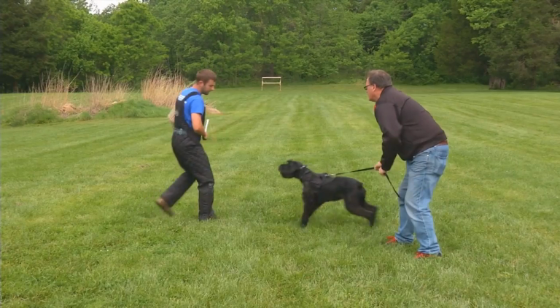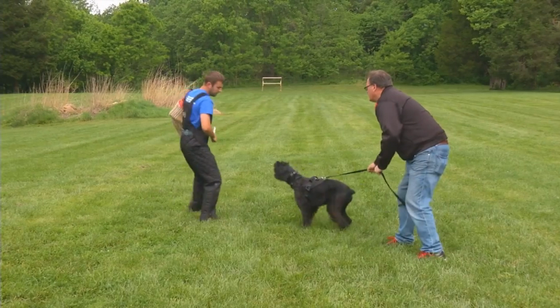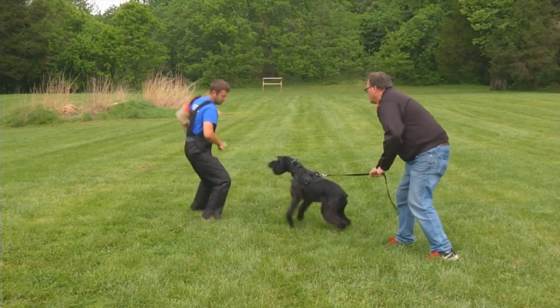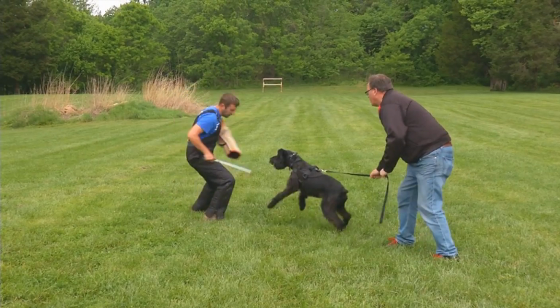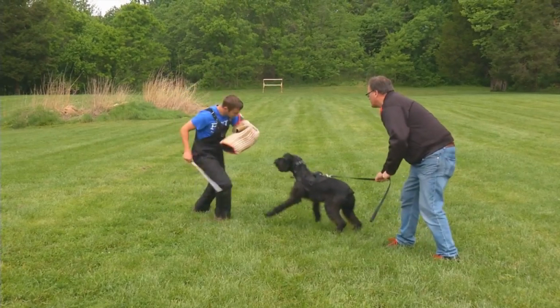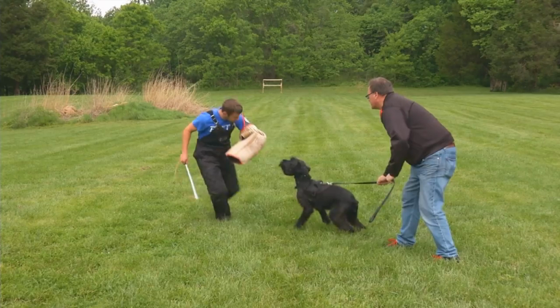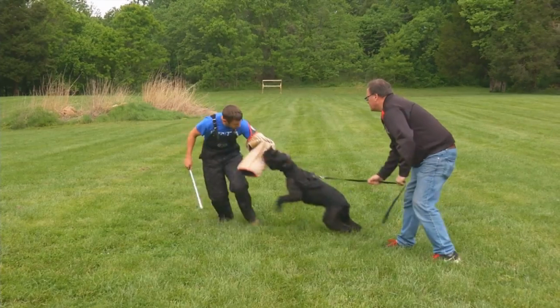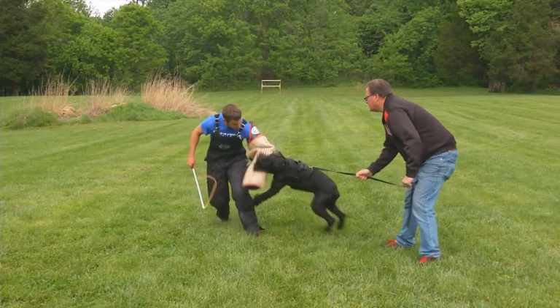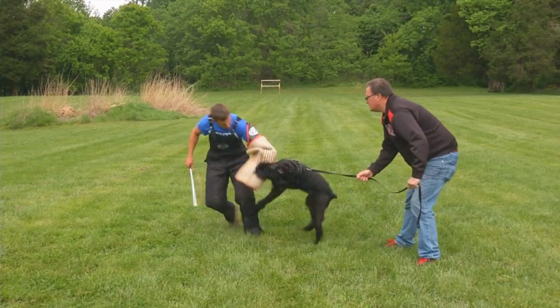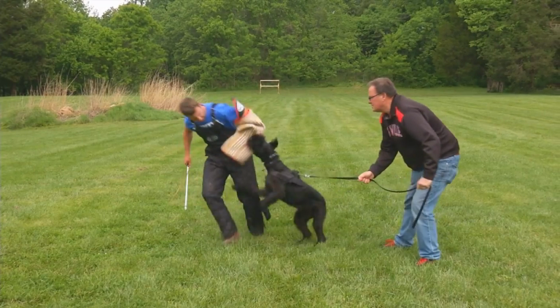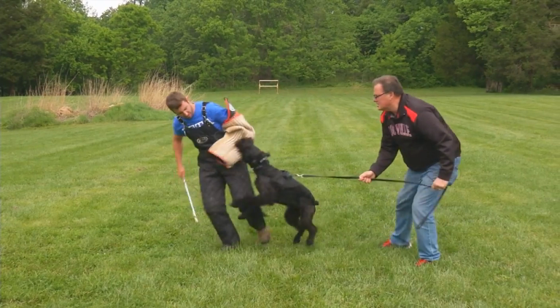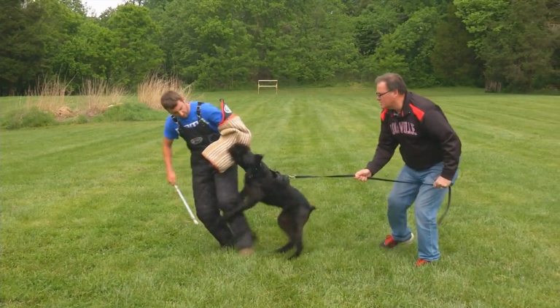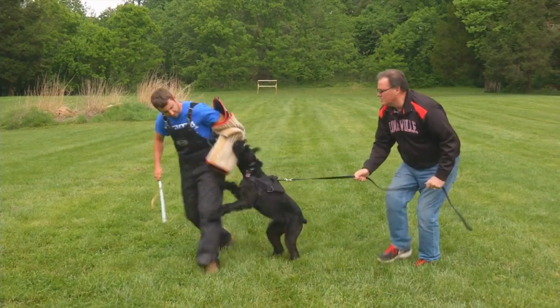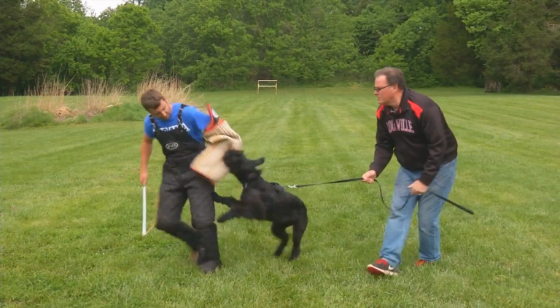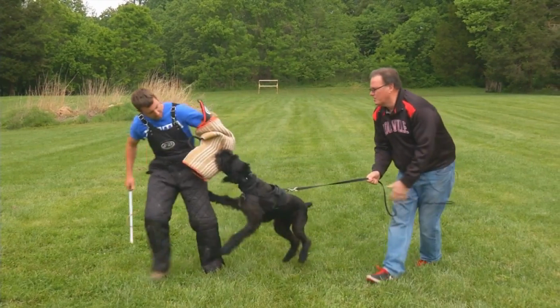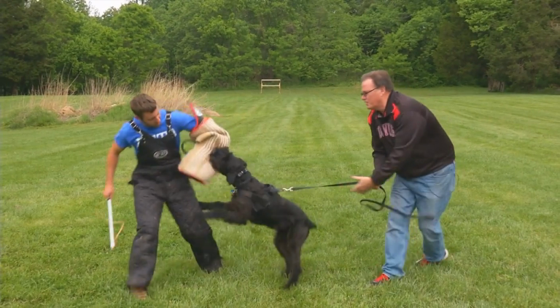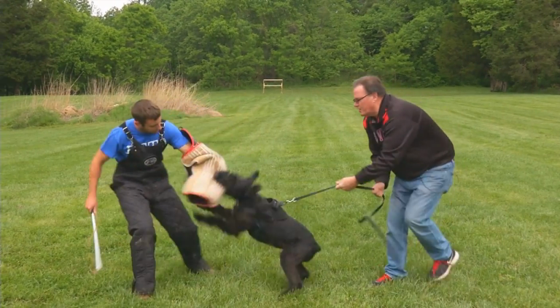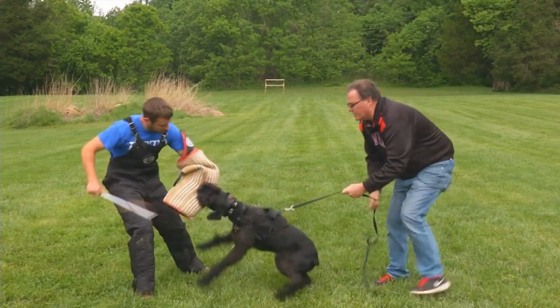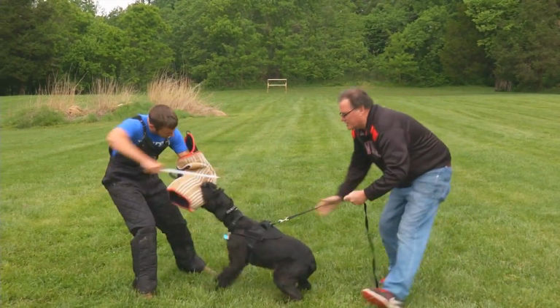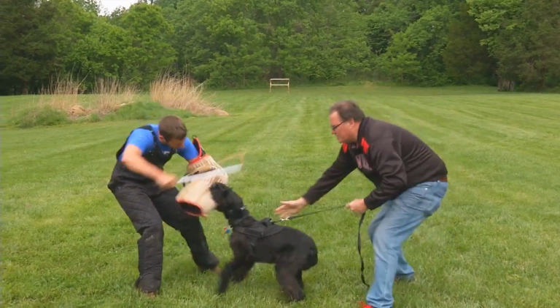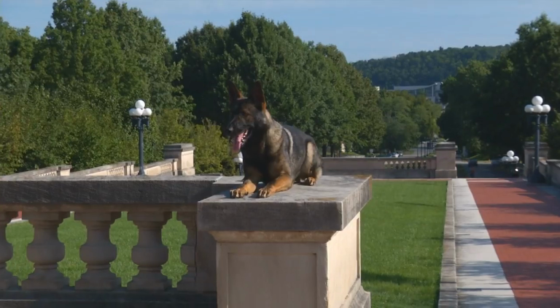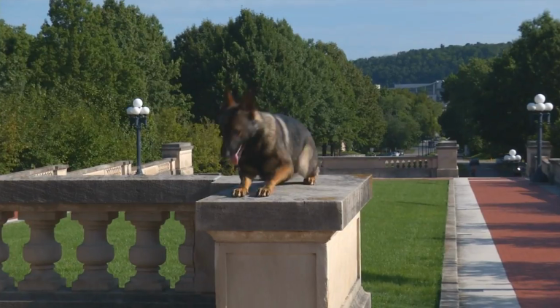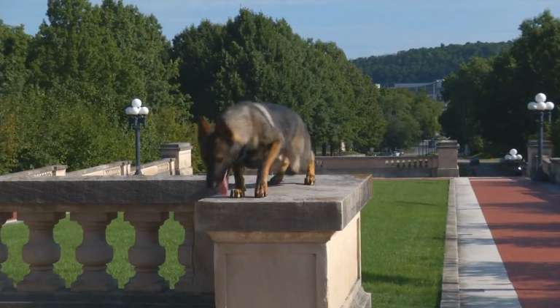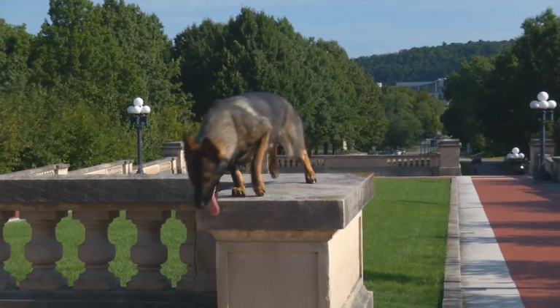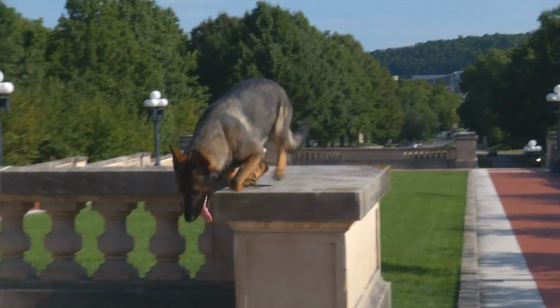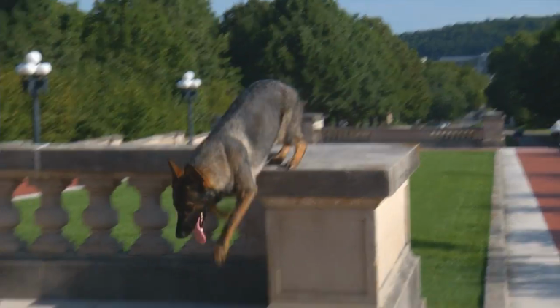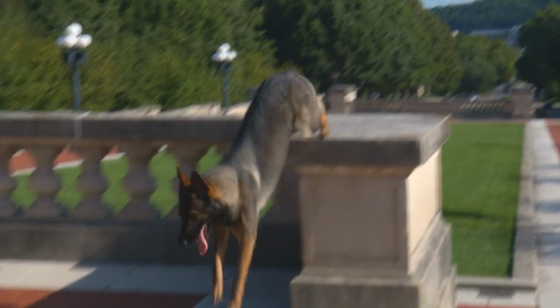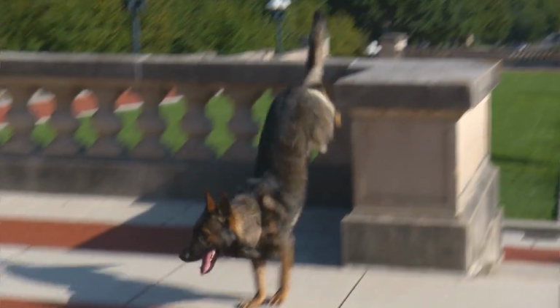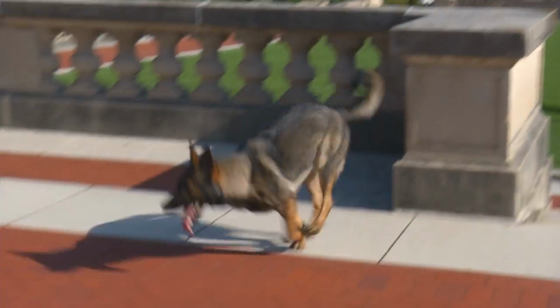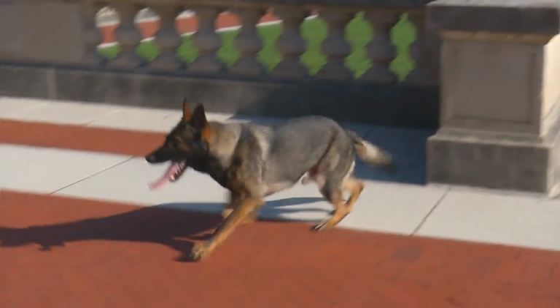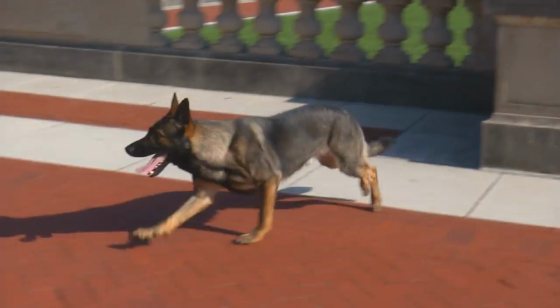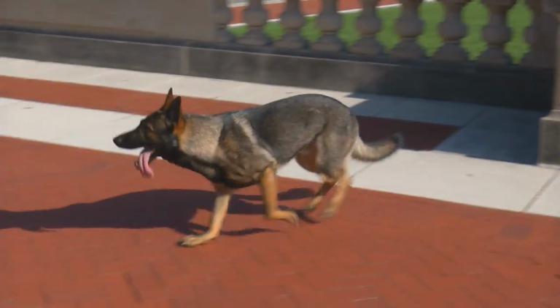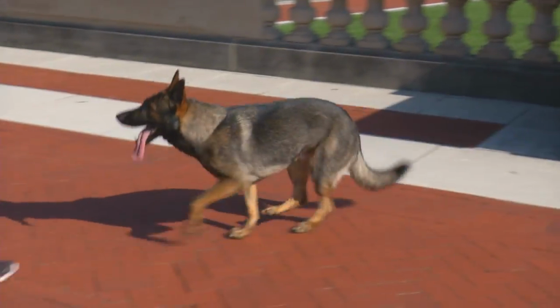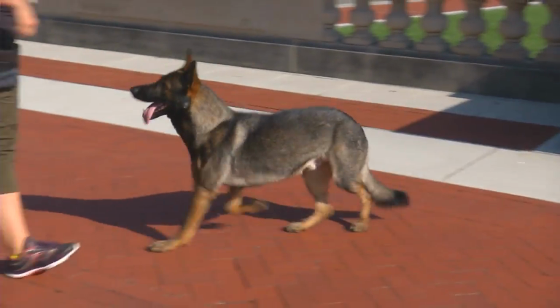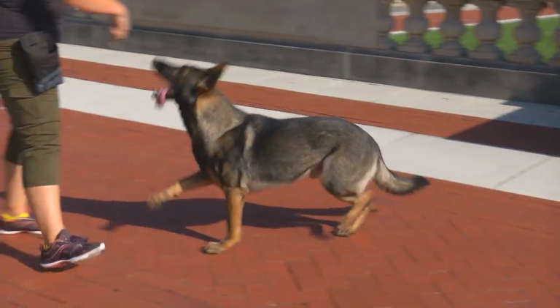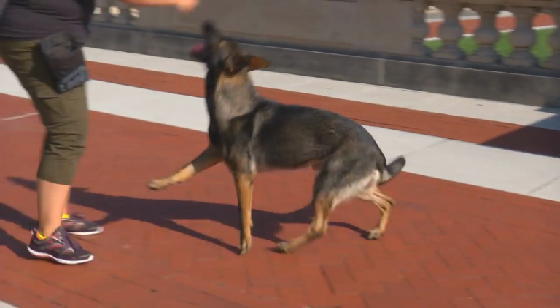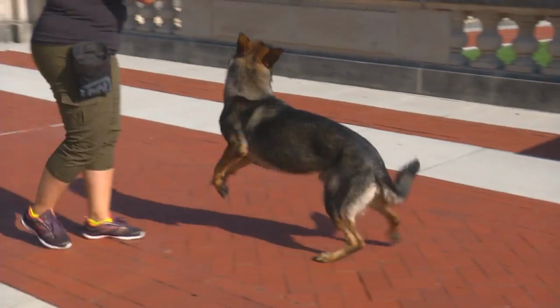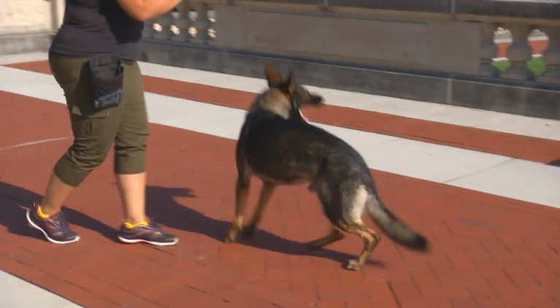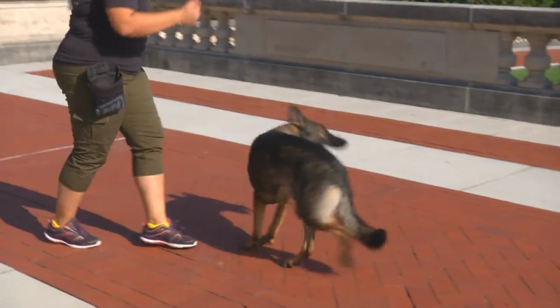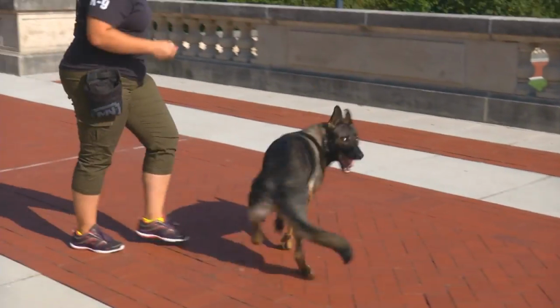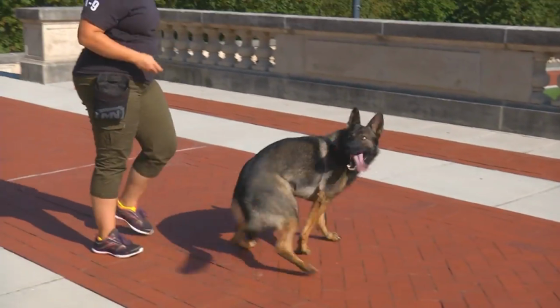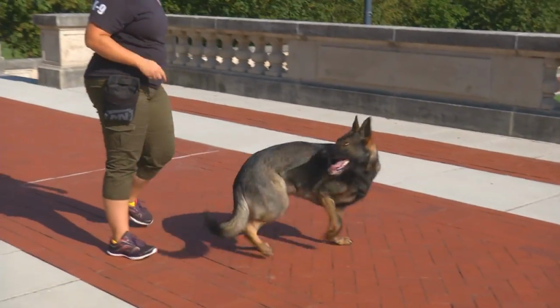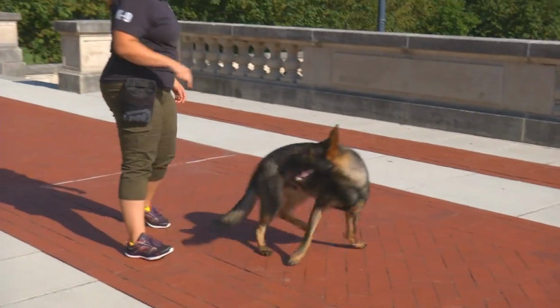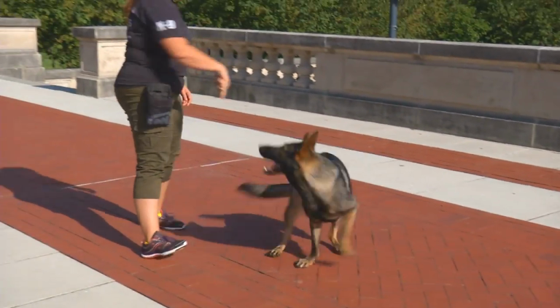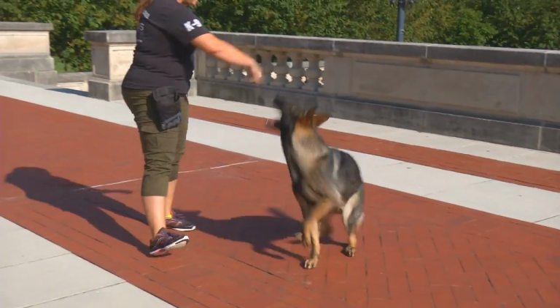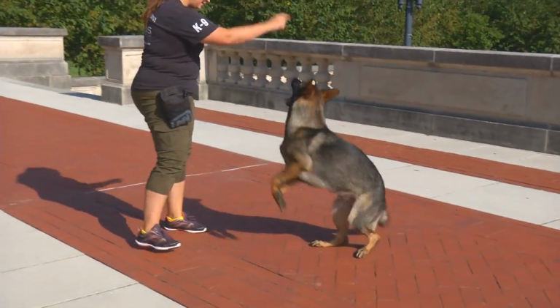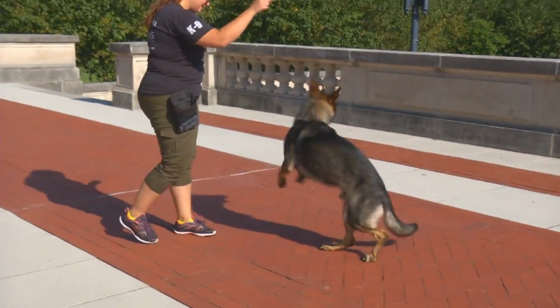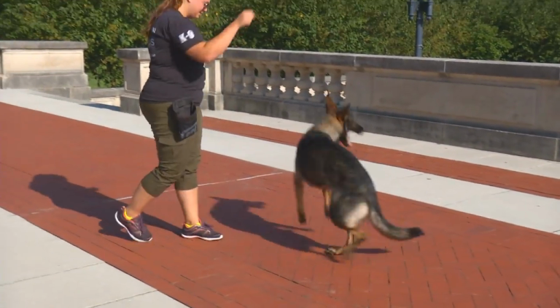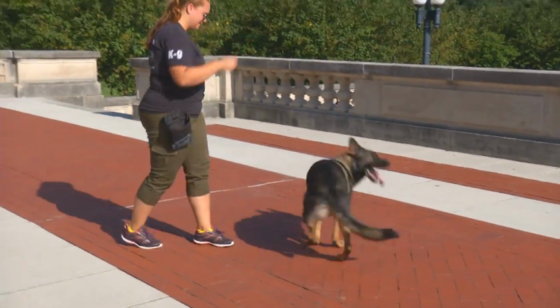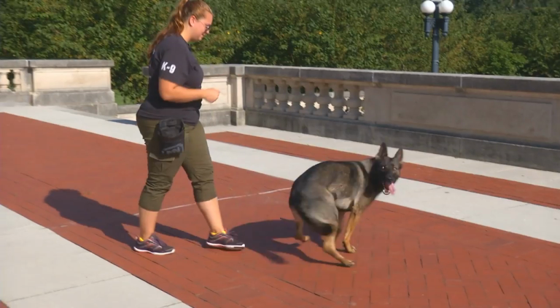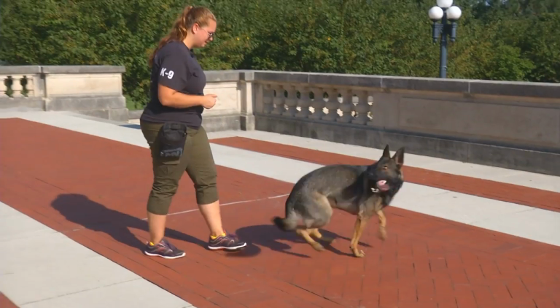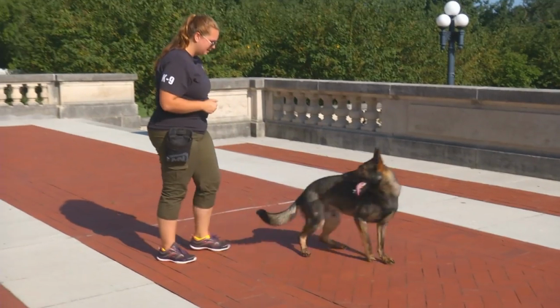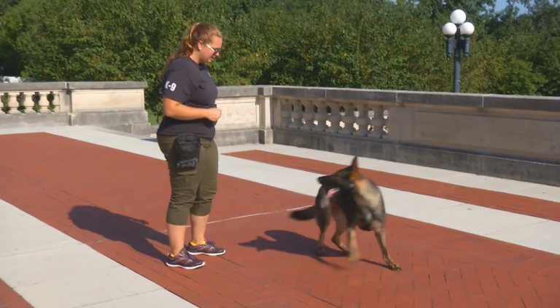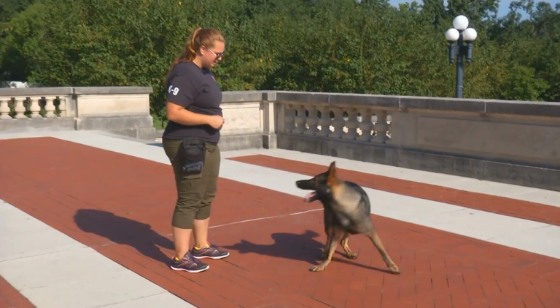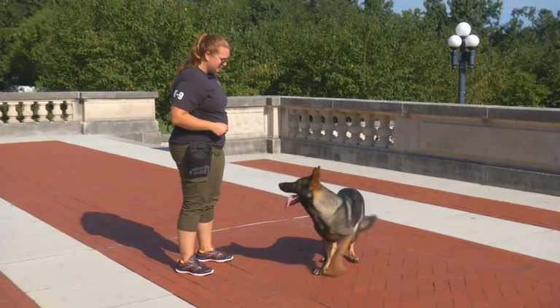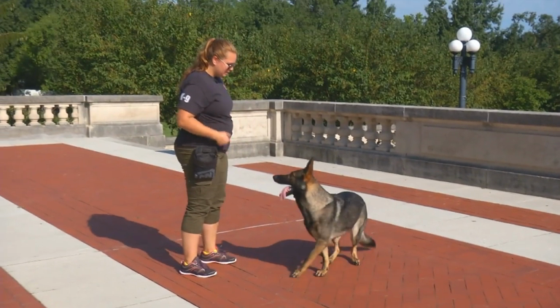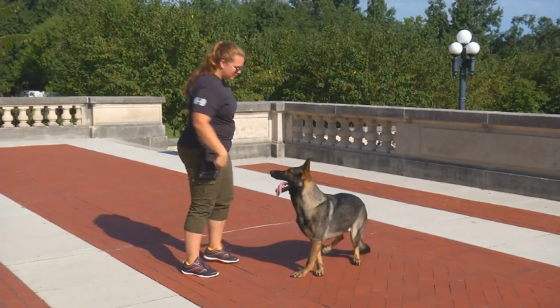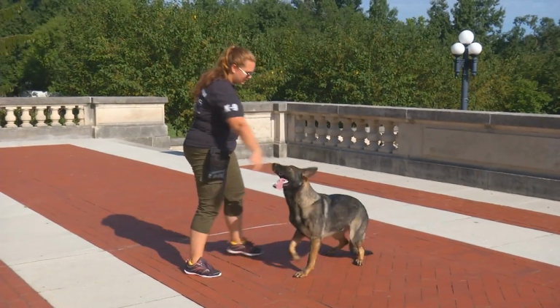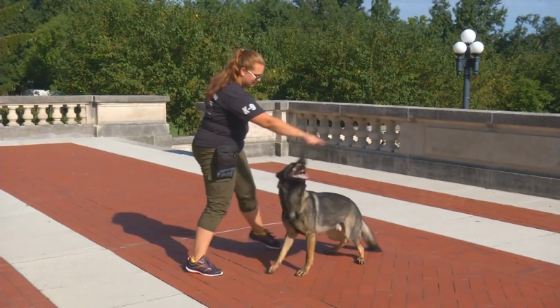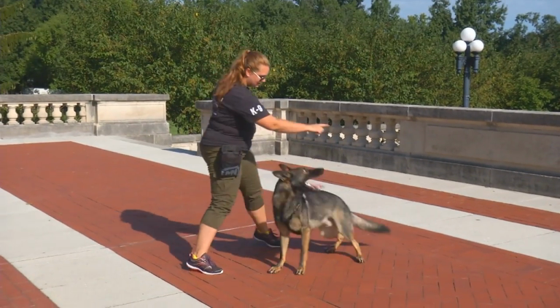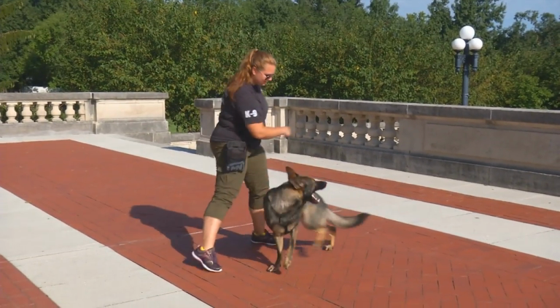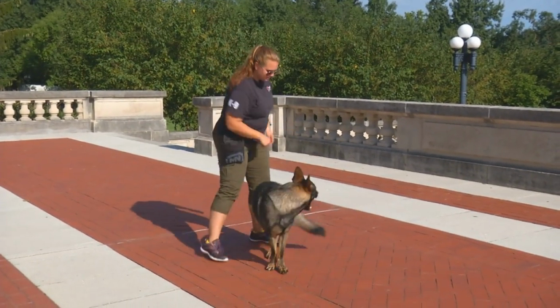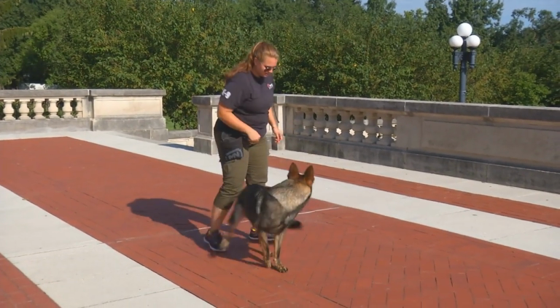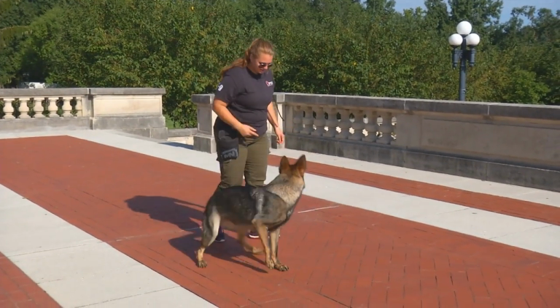When you're investing in a personal protection dog, you need some kind of guarantee that the dog is going to have a lifespan that justifies the expense.